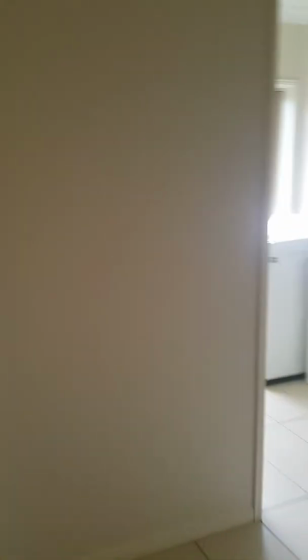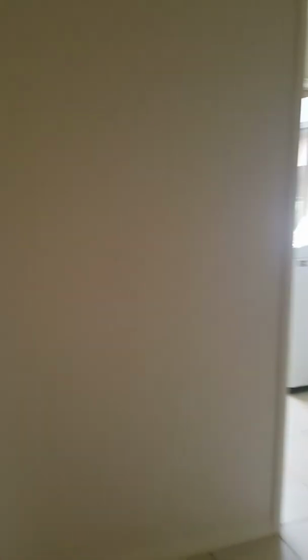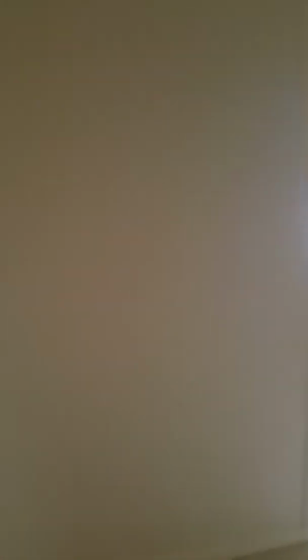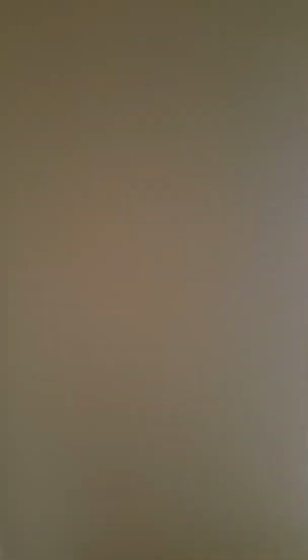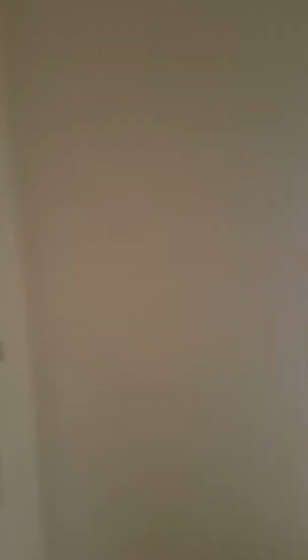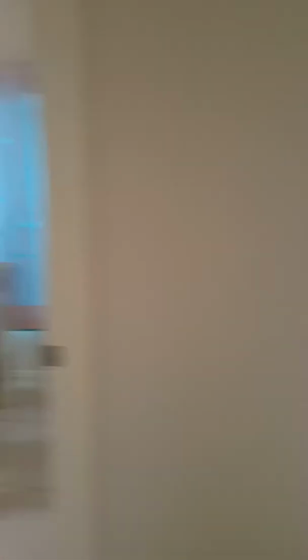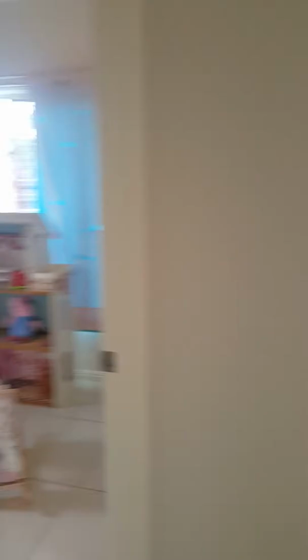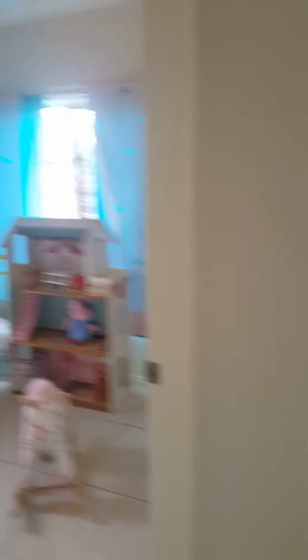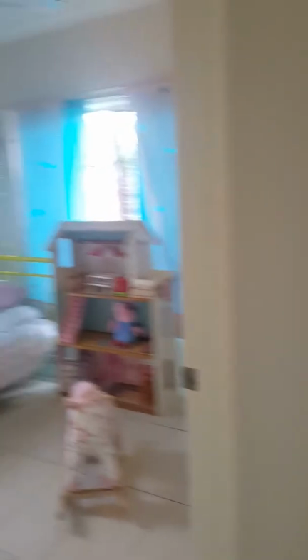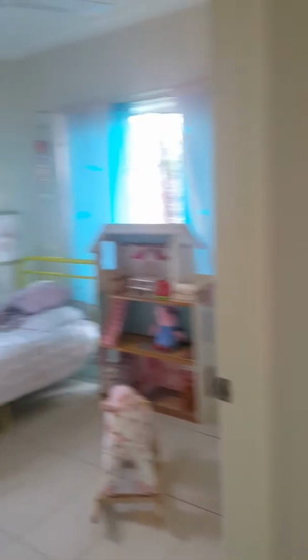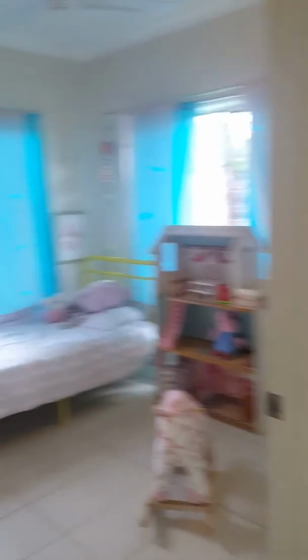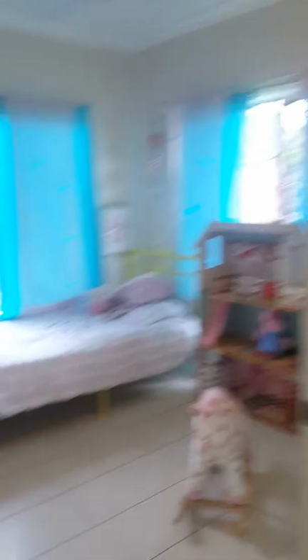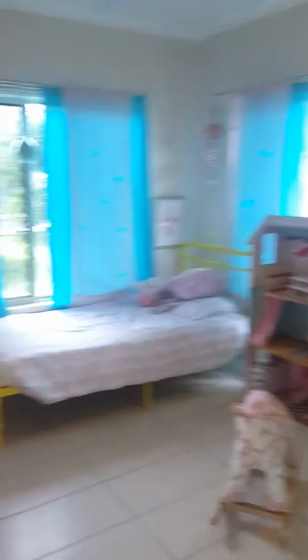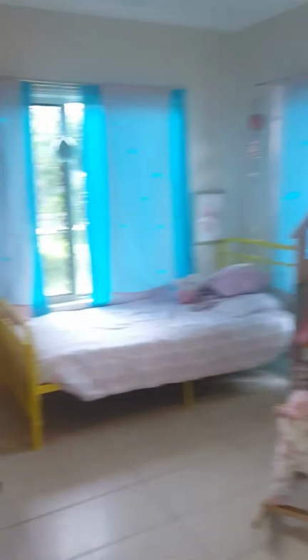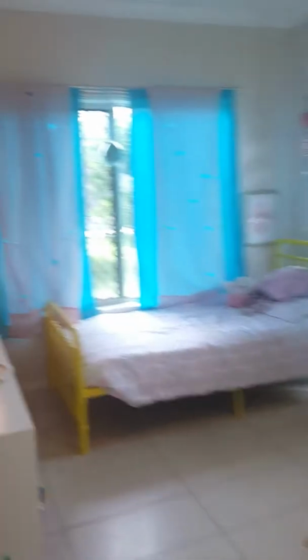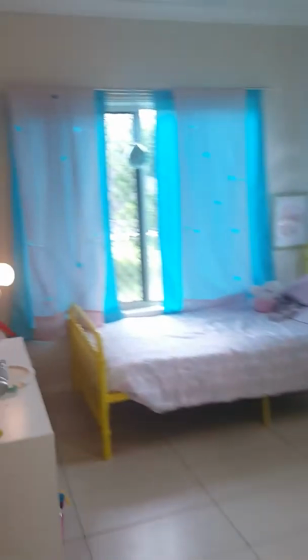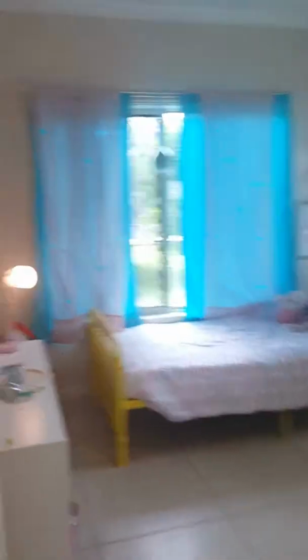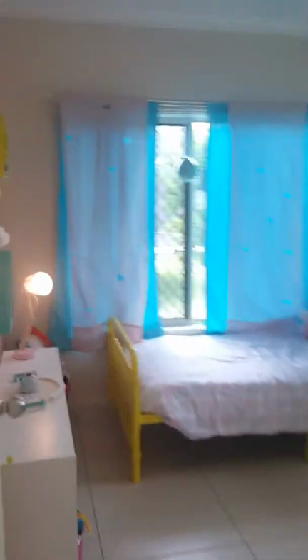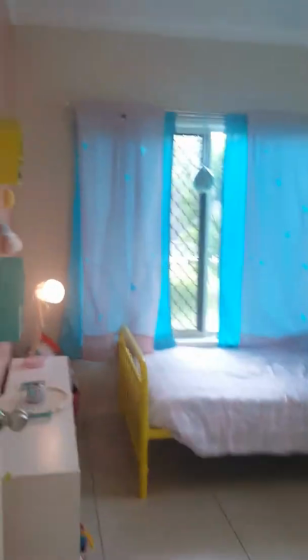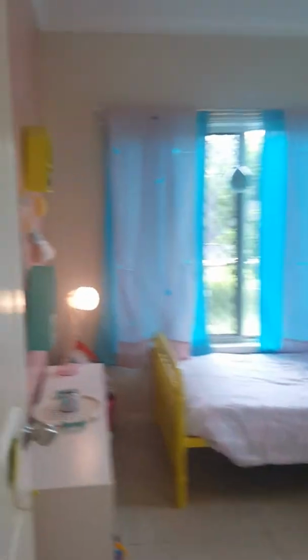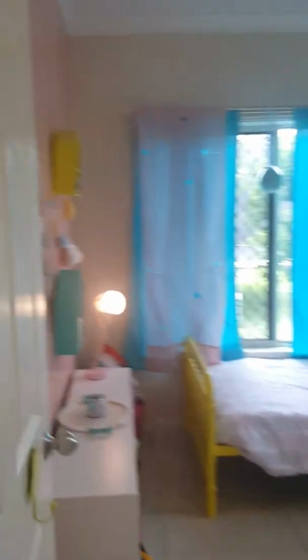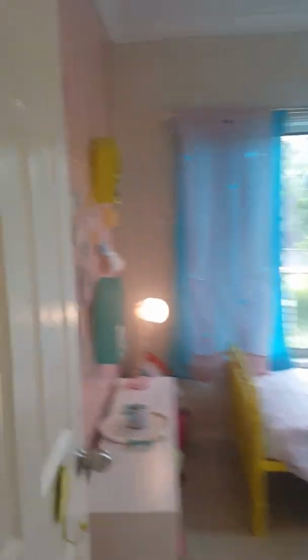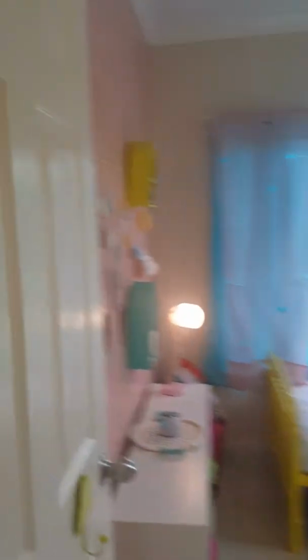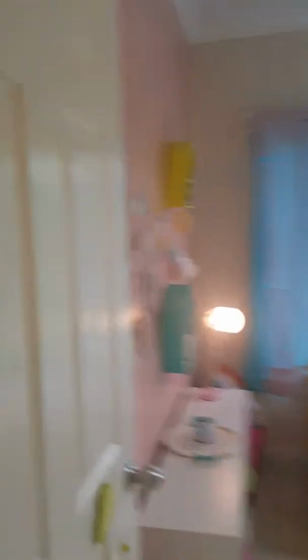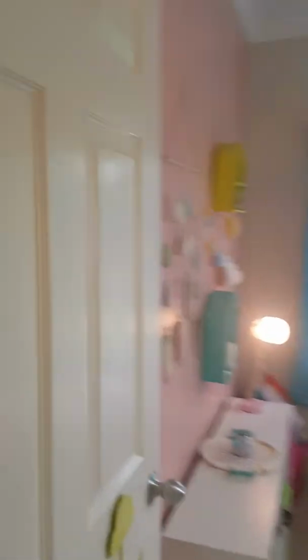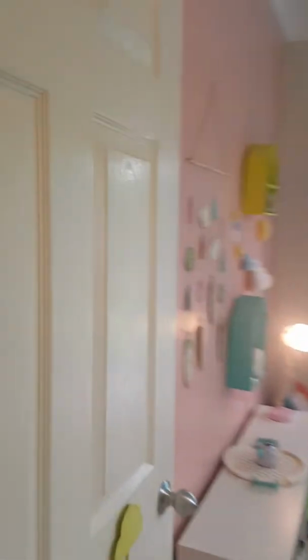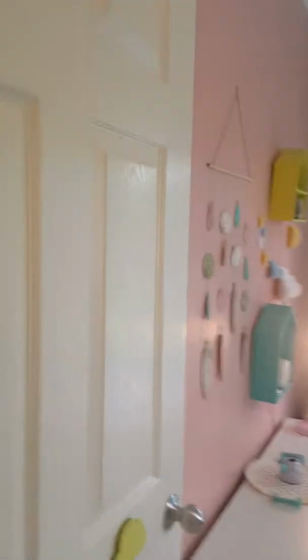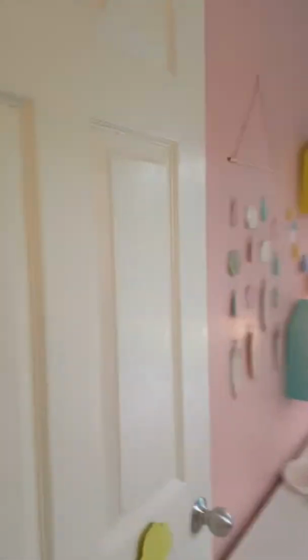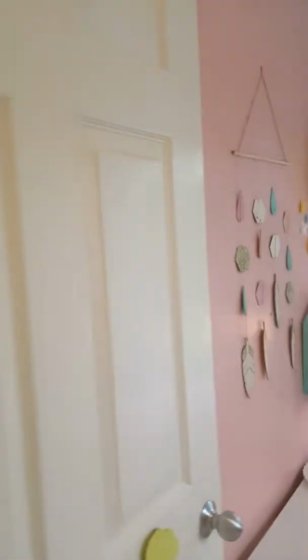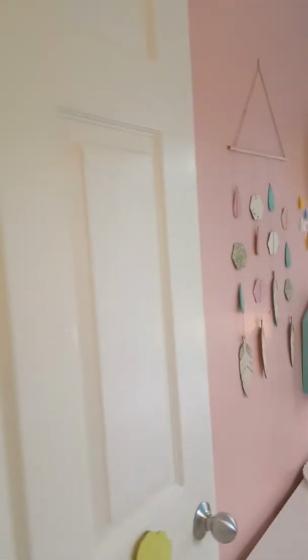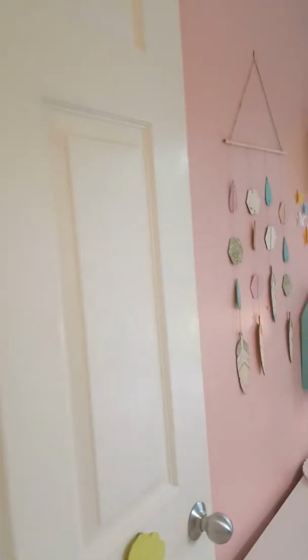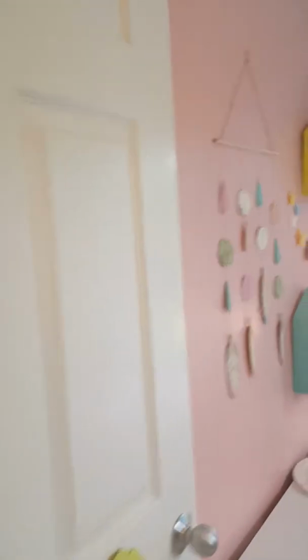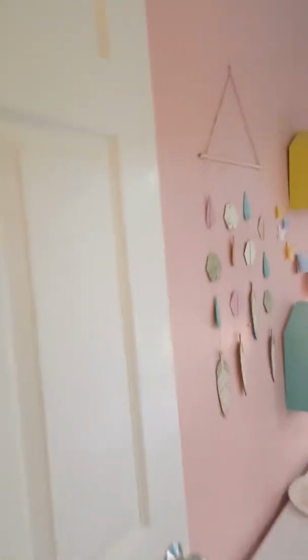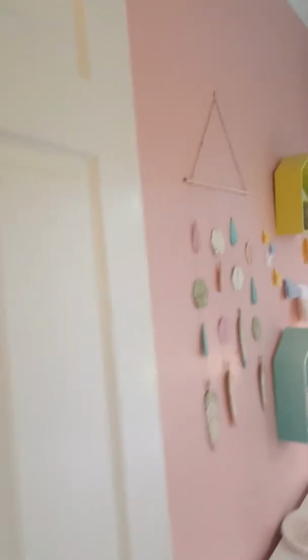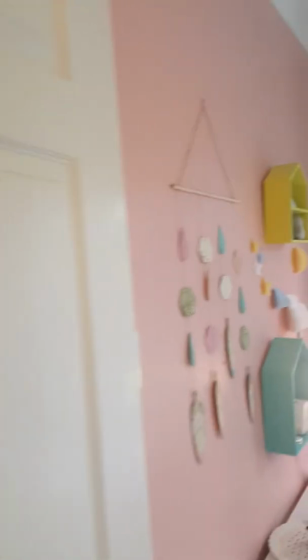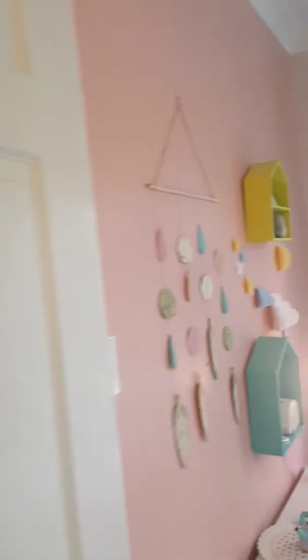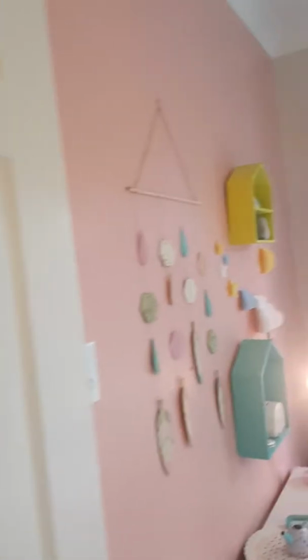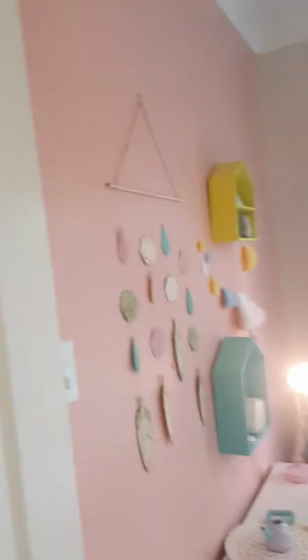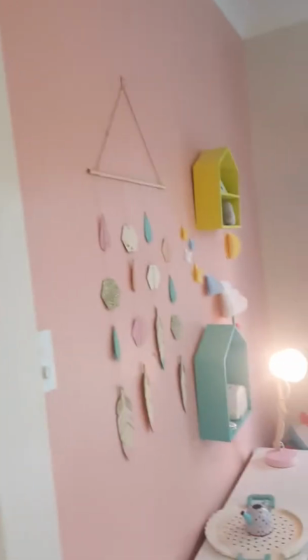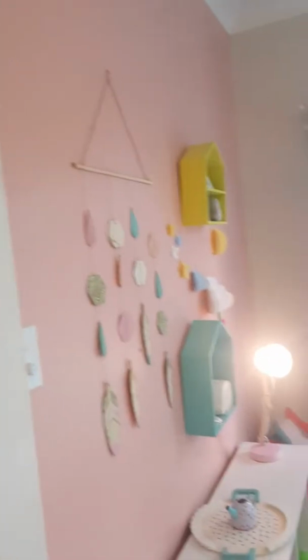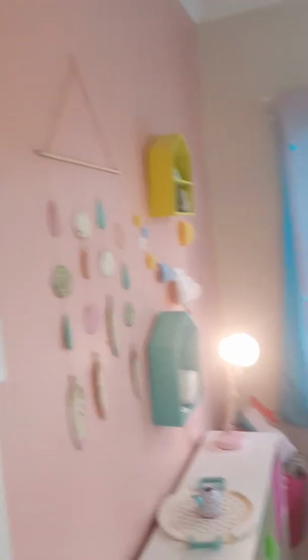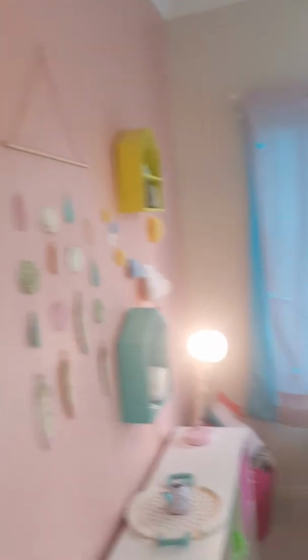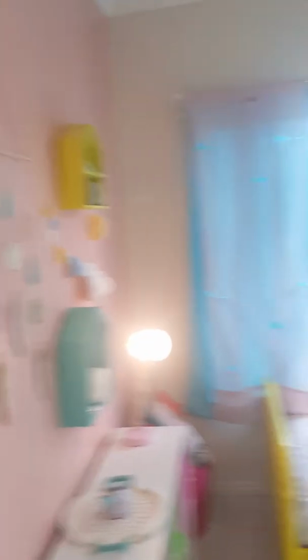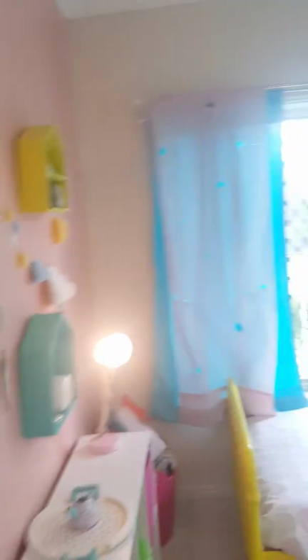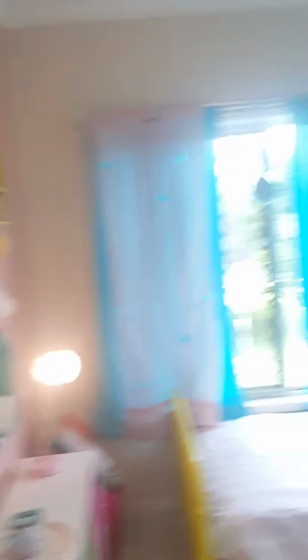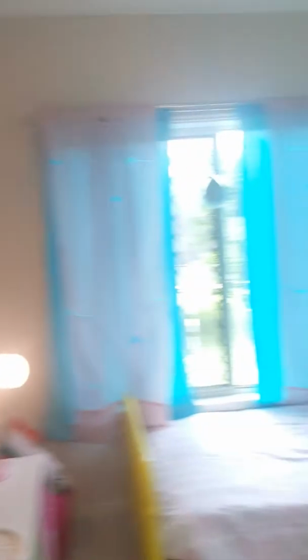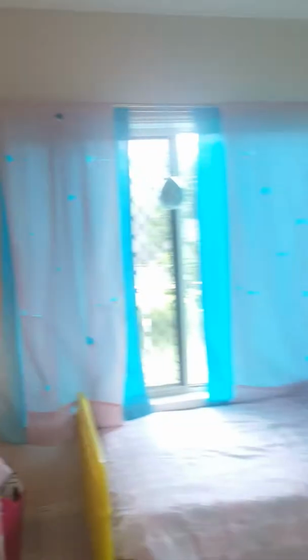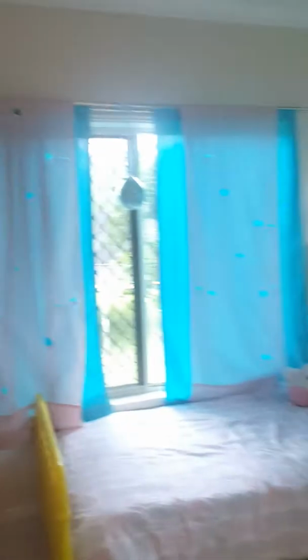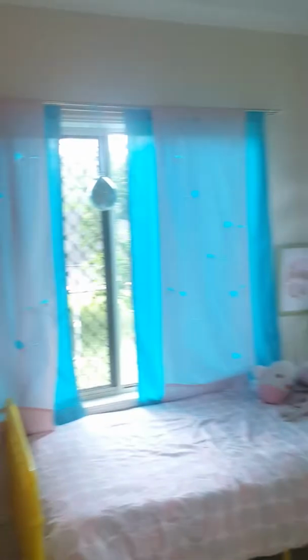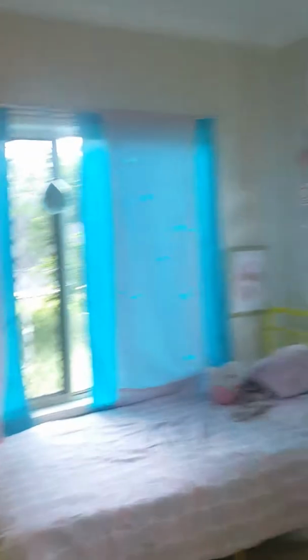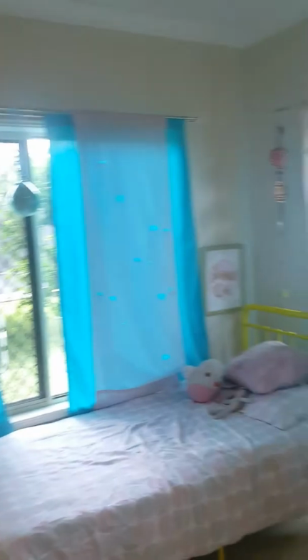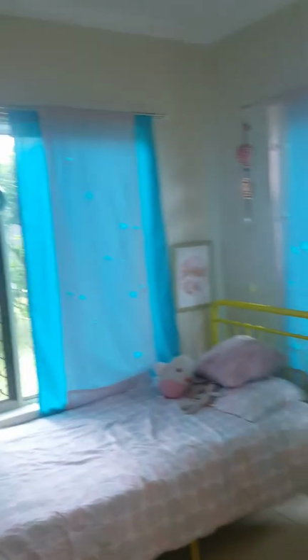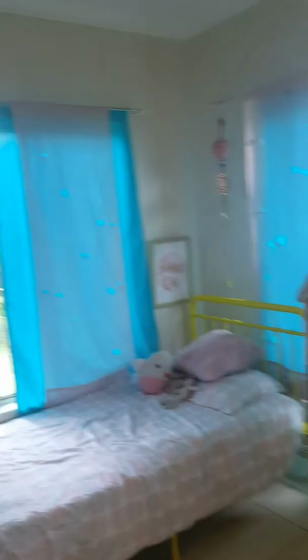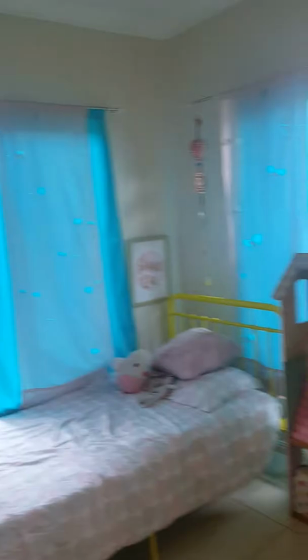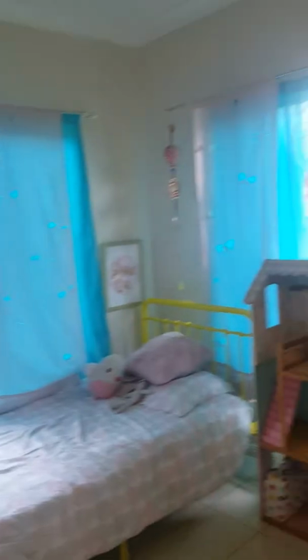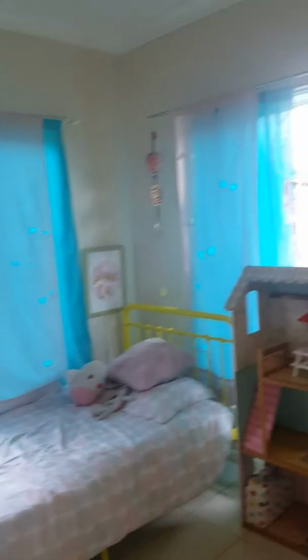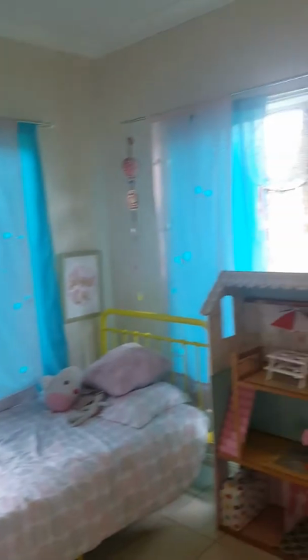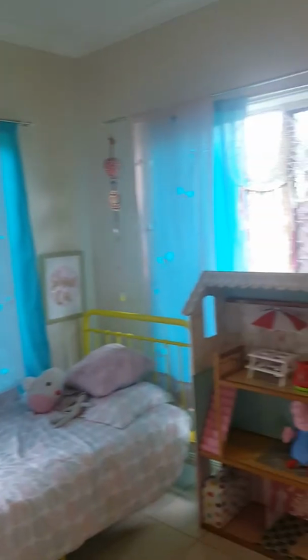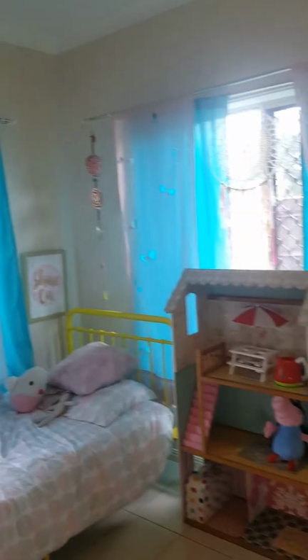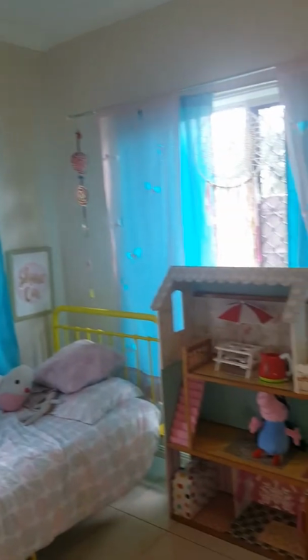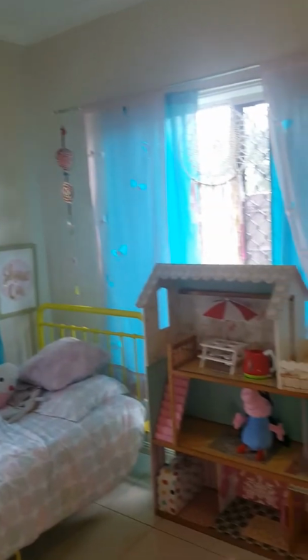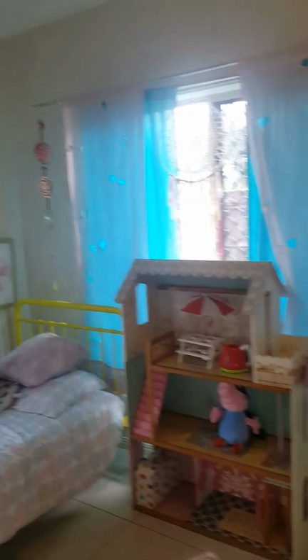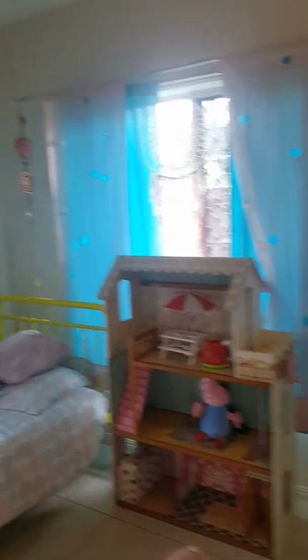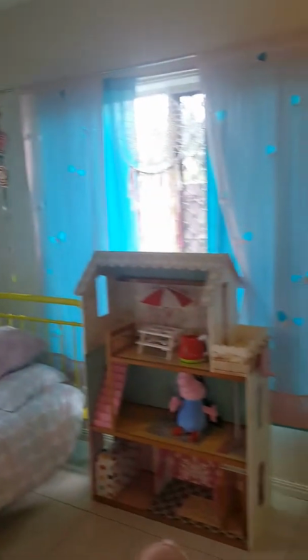The last two bedrooms are down here, so it's quite good to have the separation of the bedrooms. Both have built-in wardrobes.